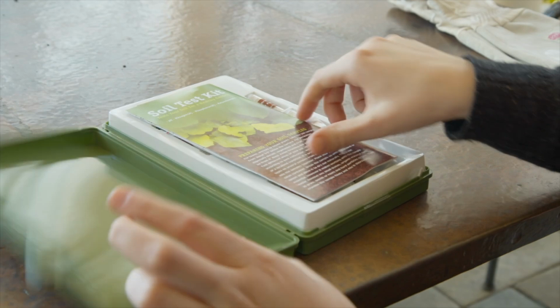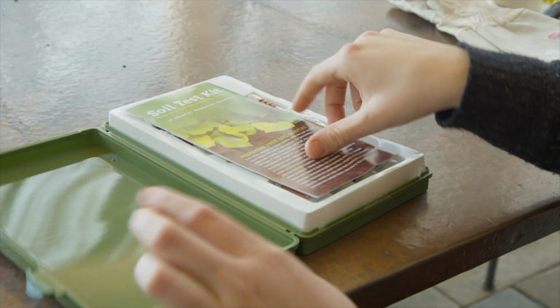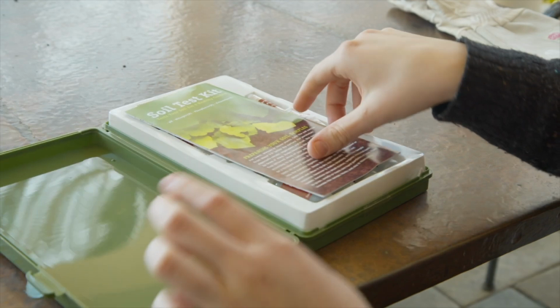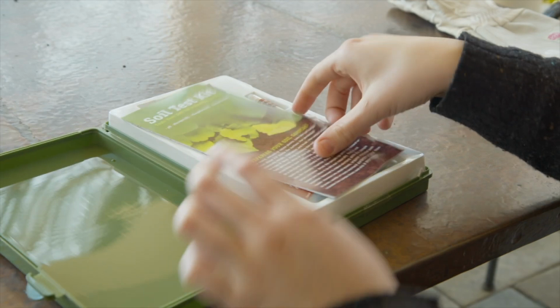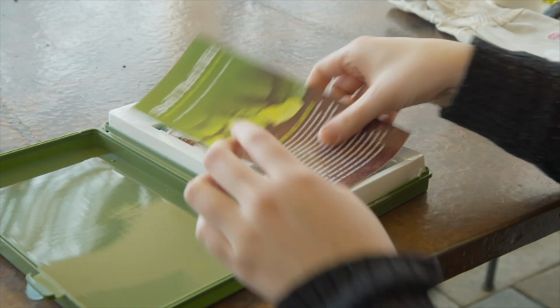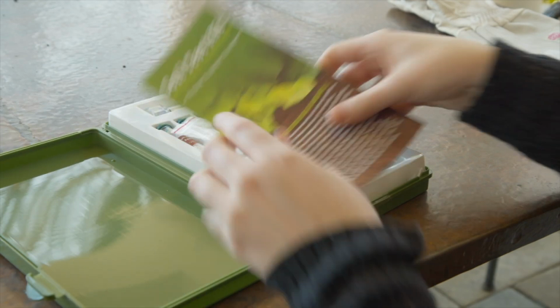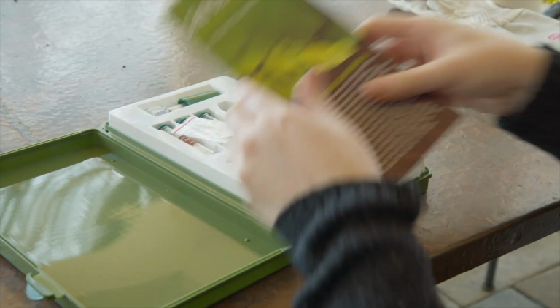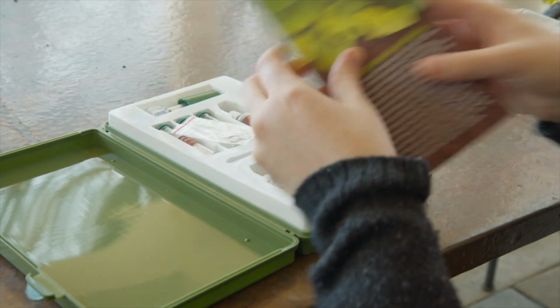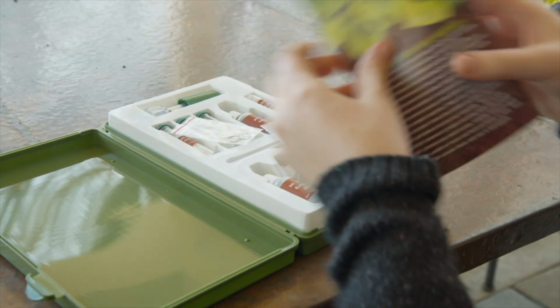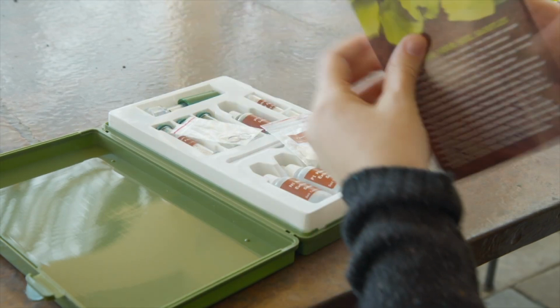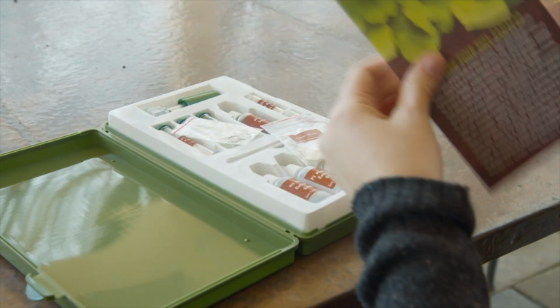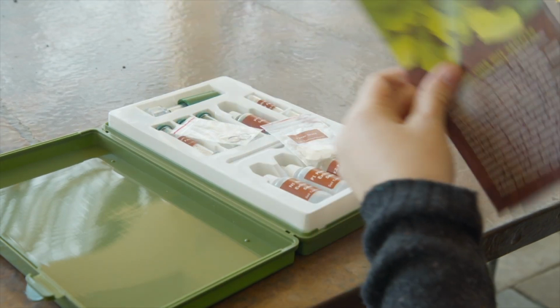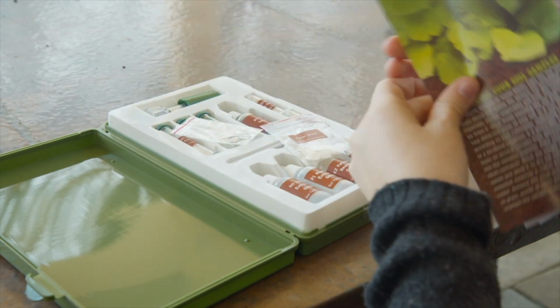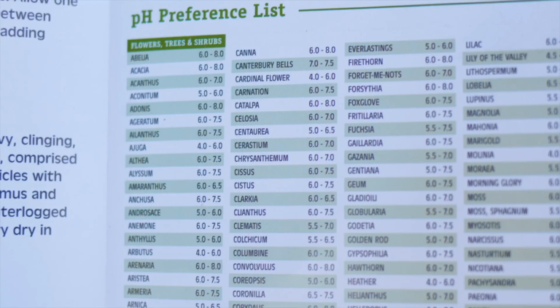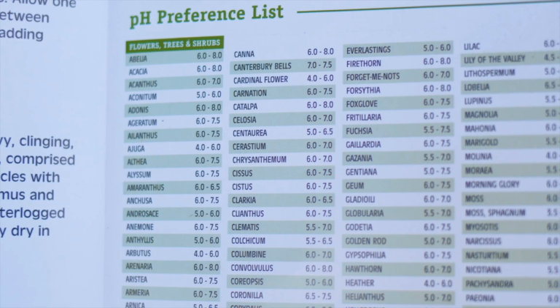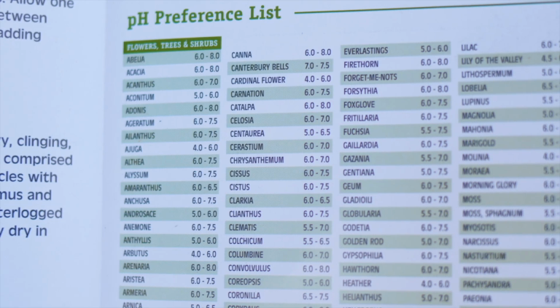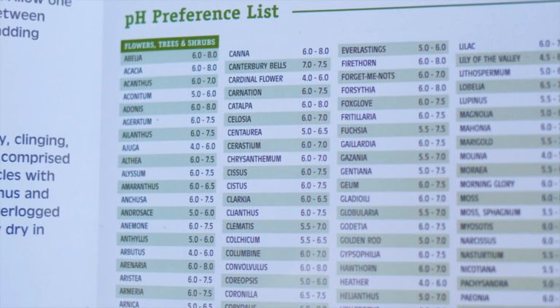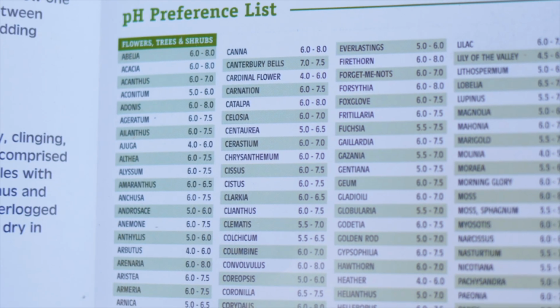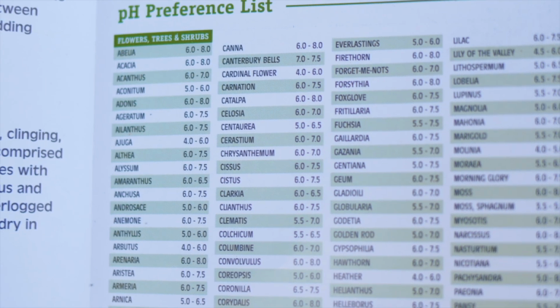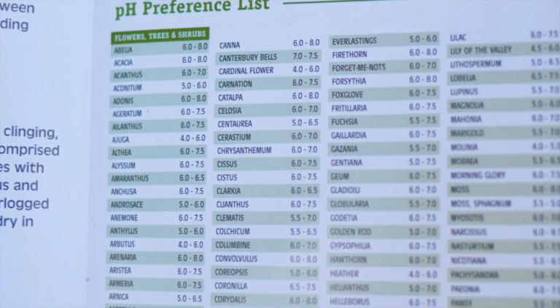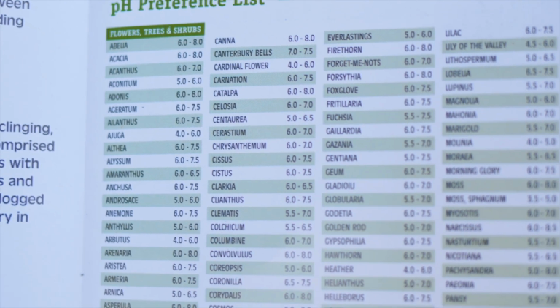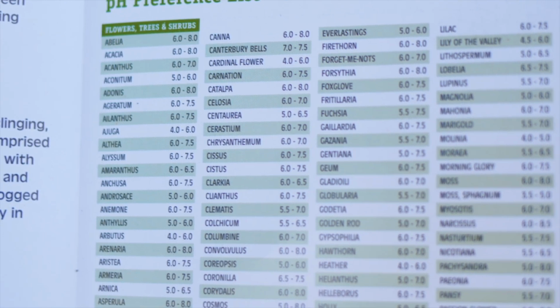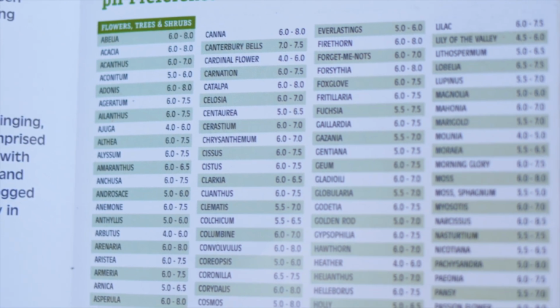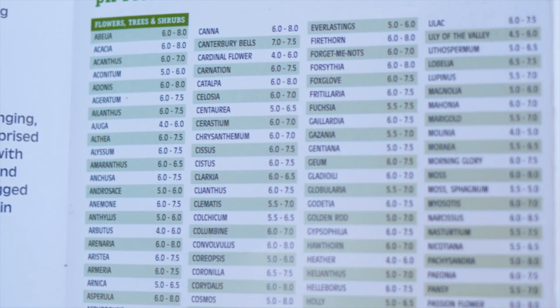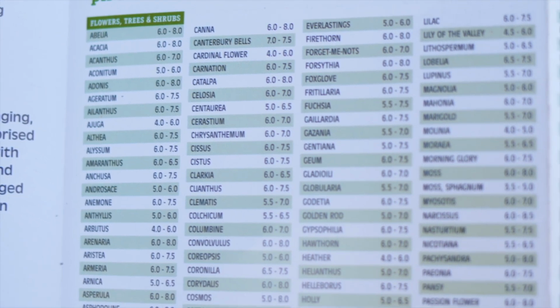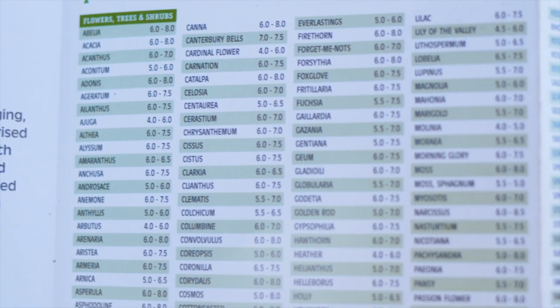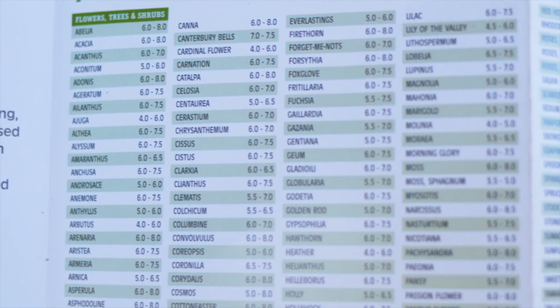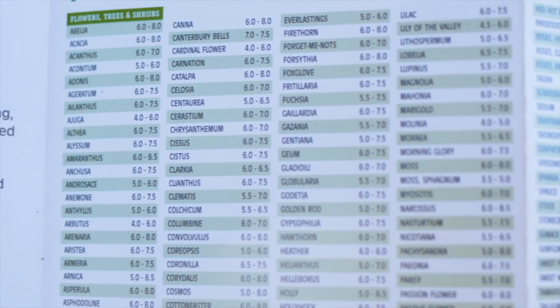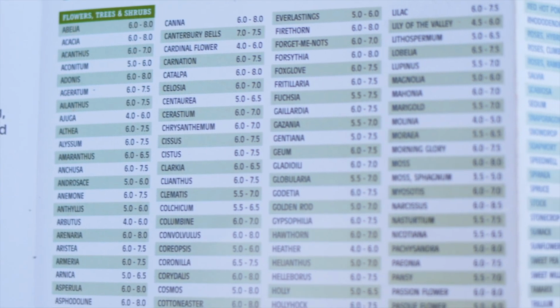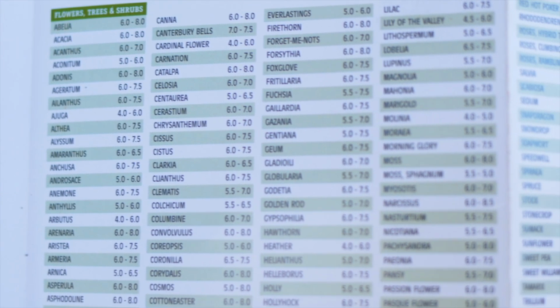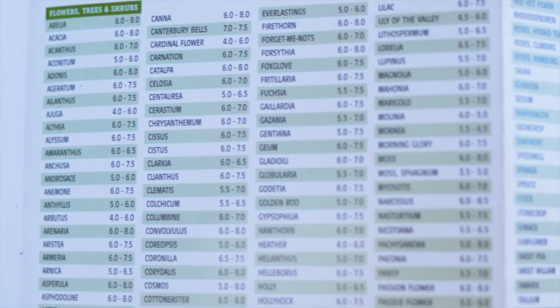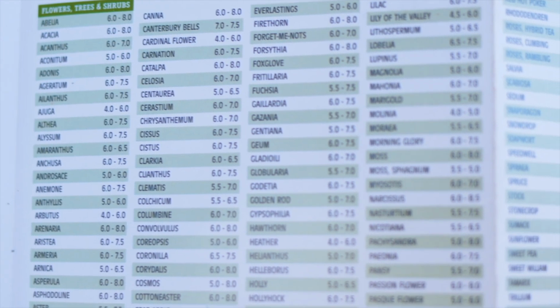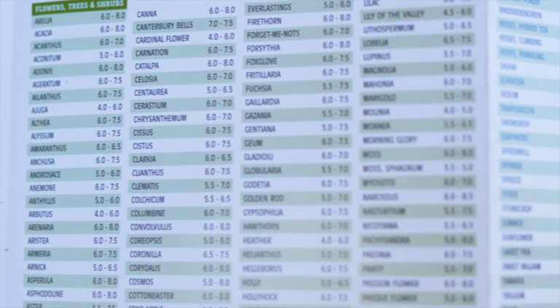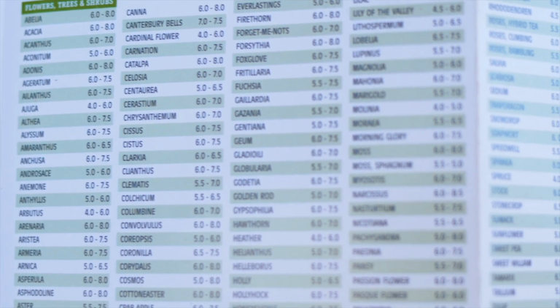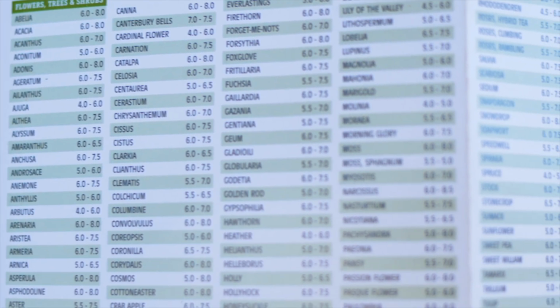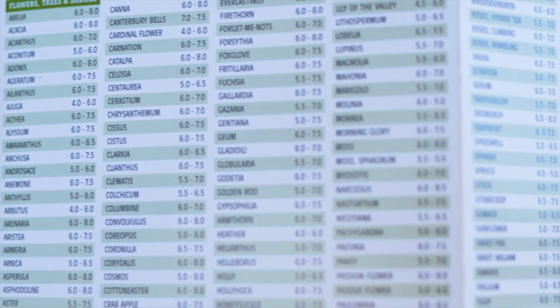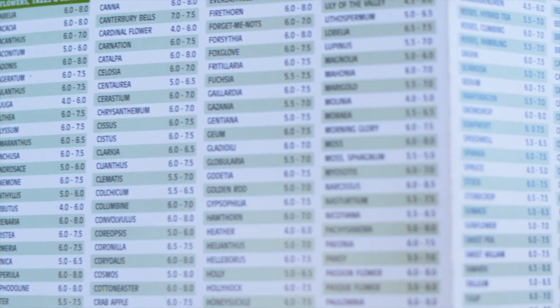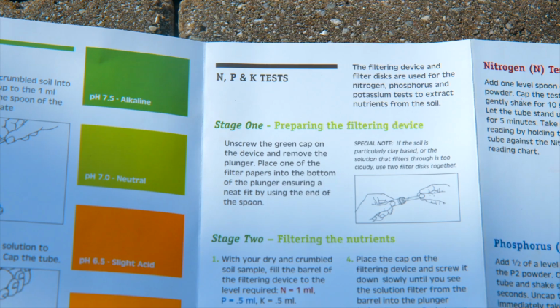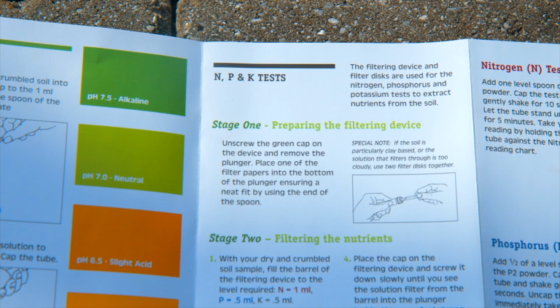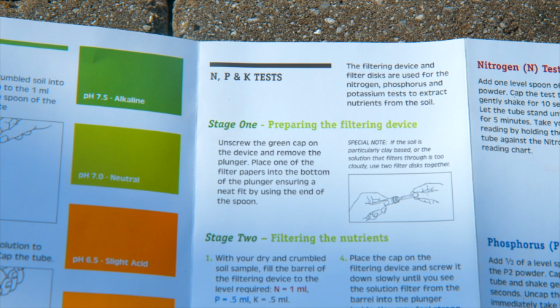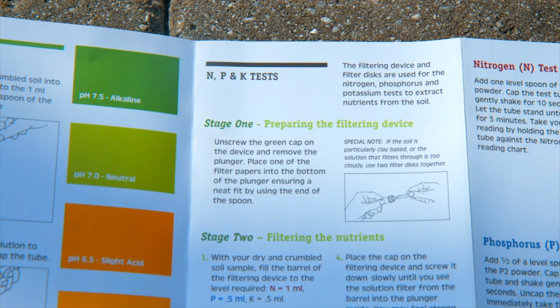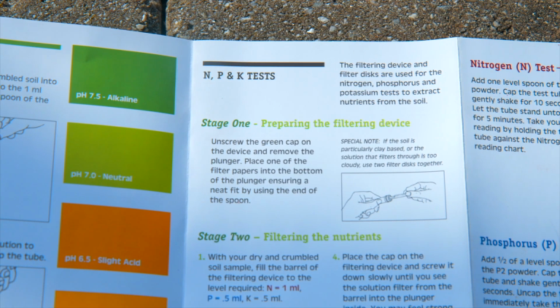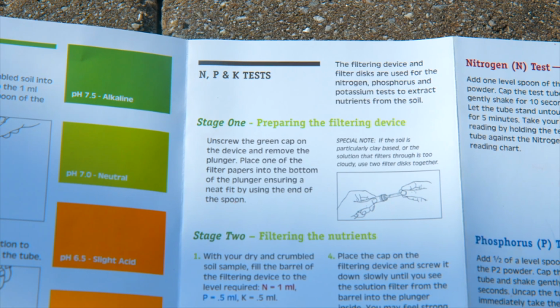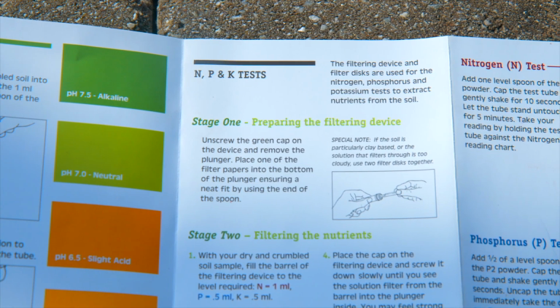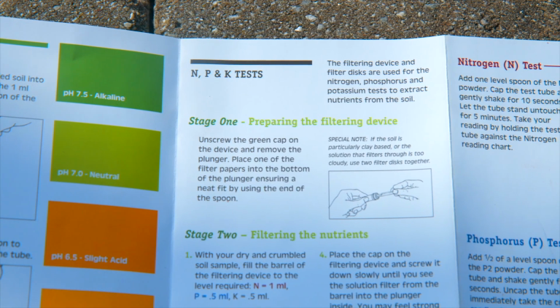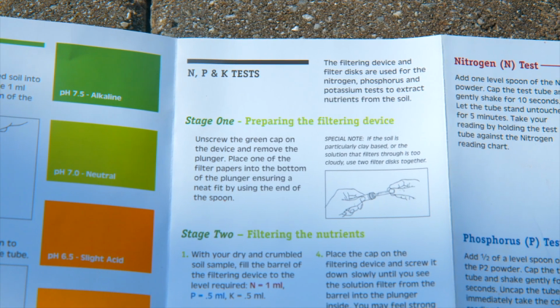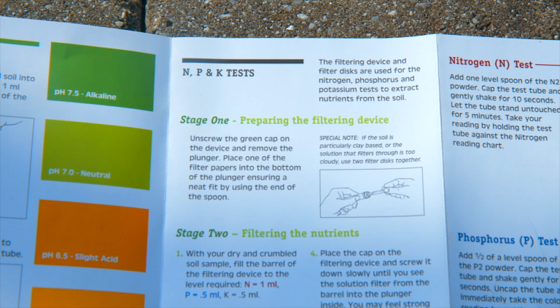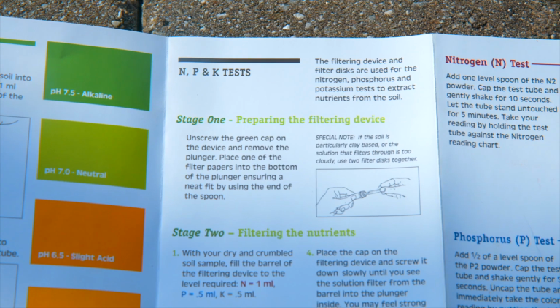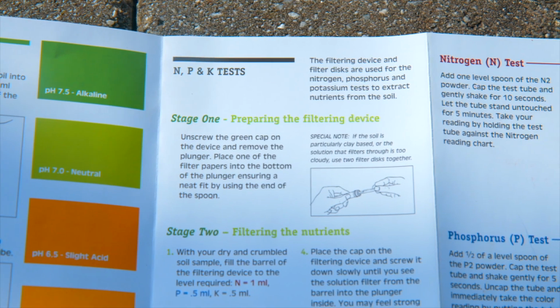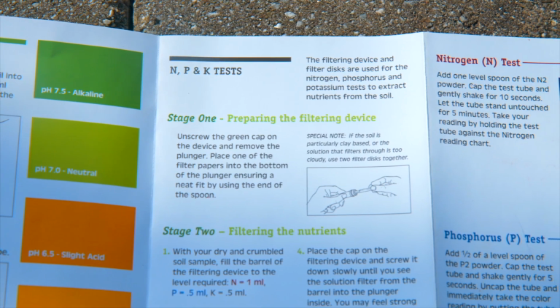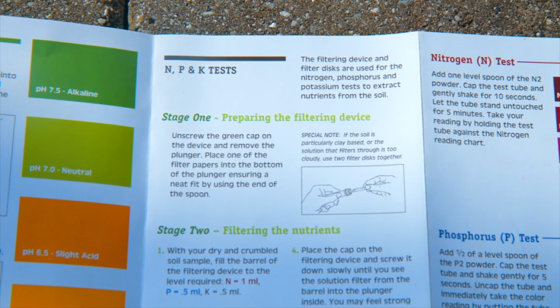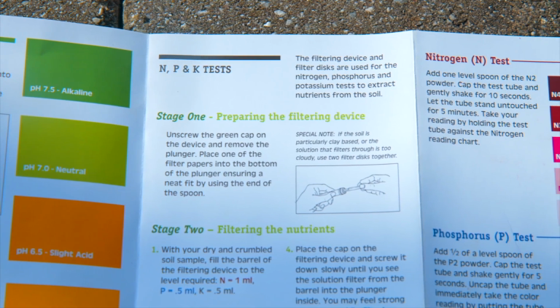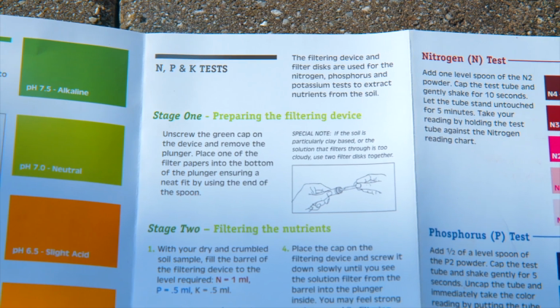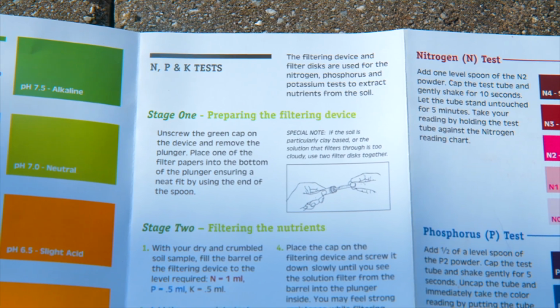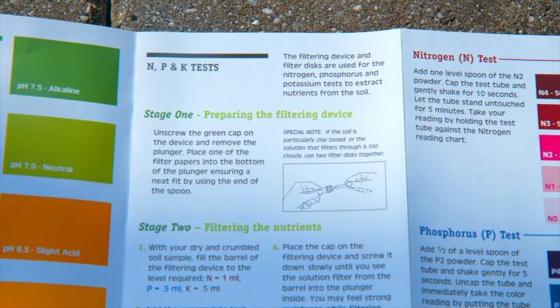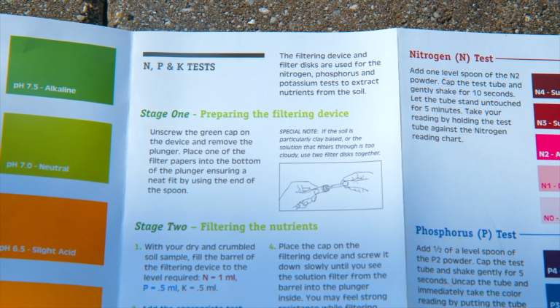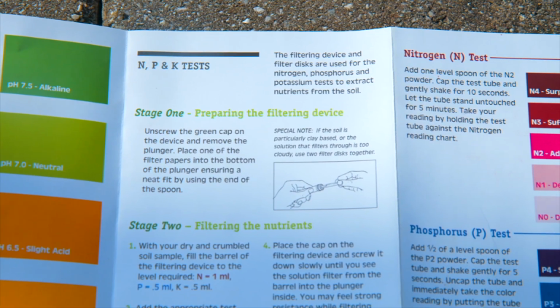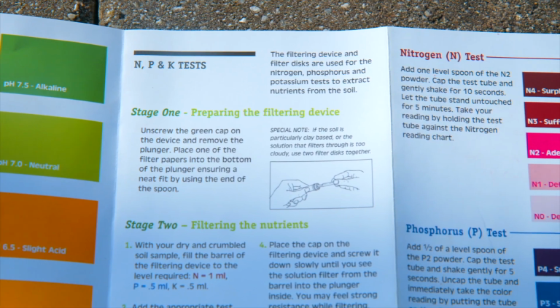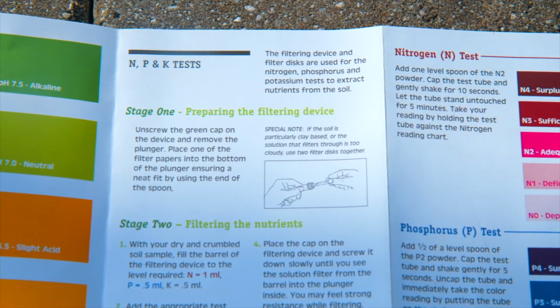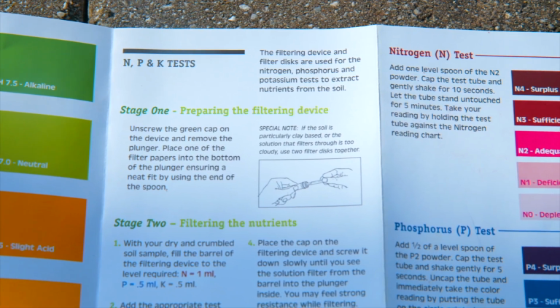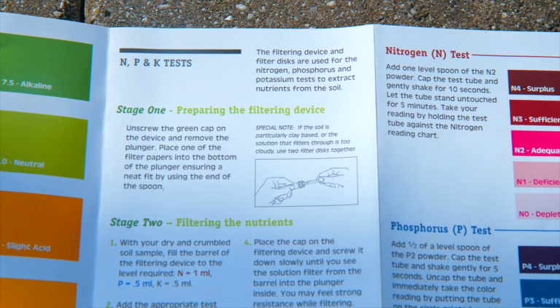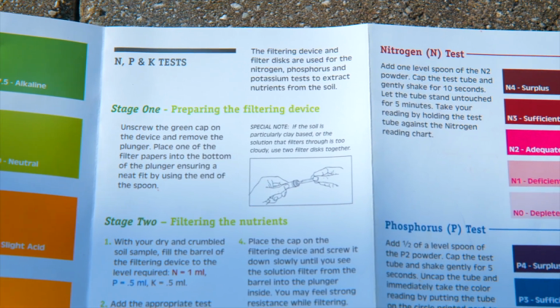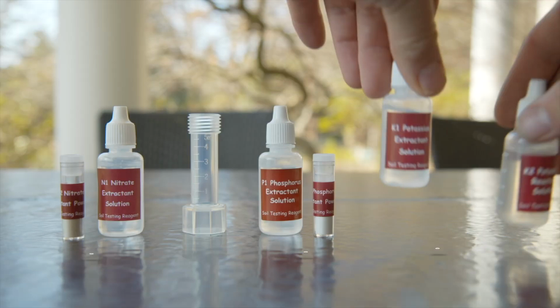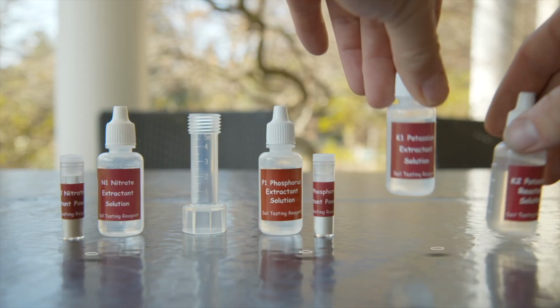This pH interpretation information is available in the pamphlet that comes with the soil test kit. Now it's time to test for your soil's nutrients.